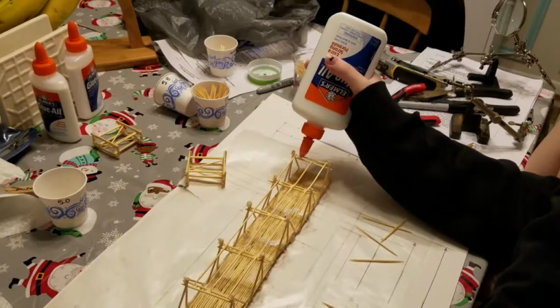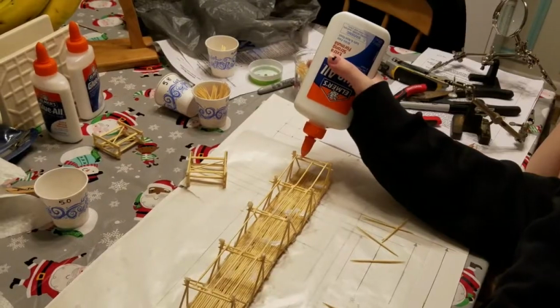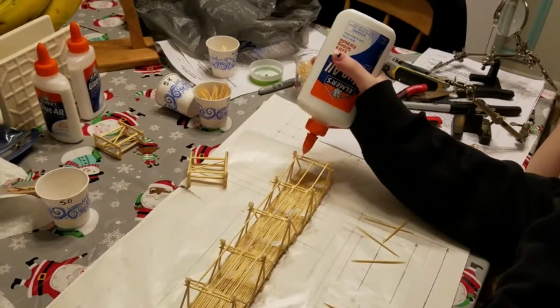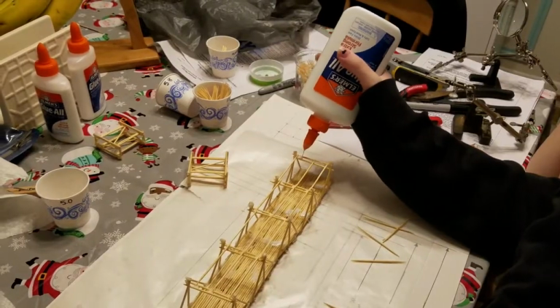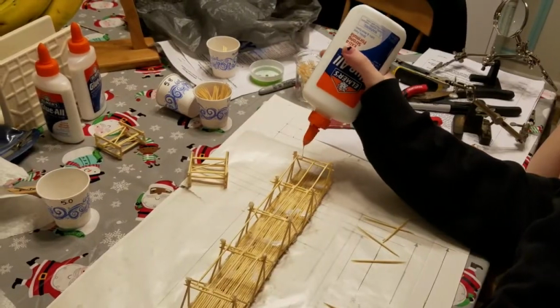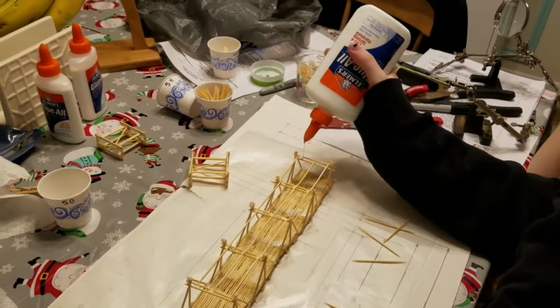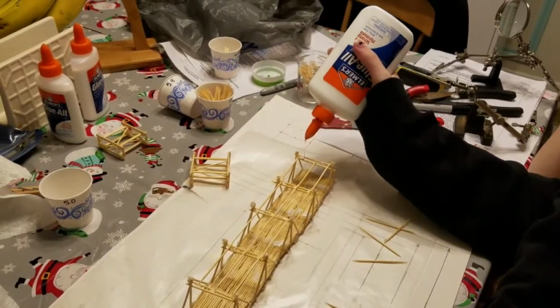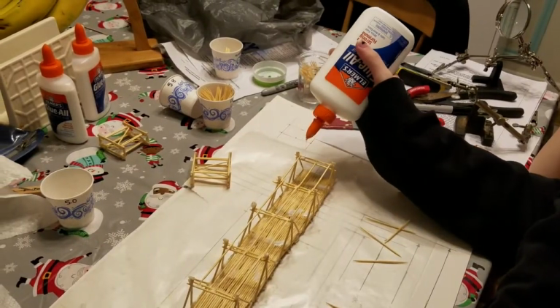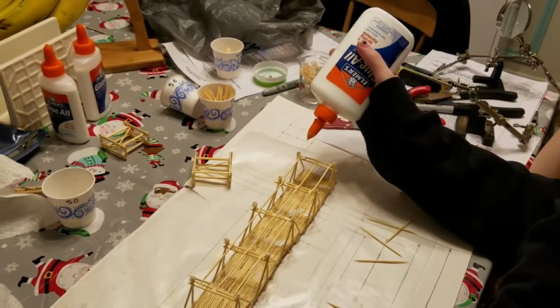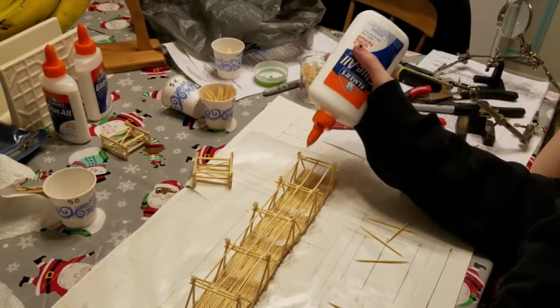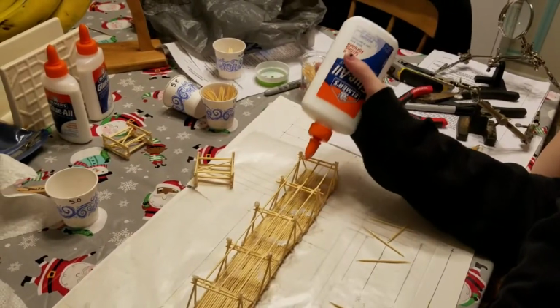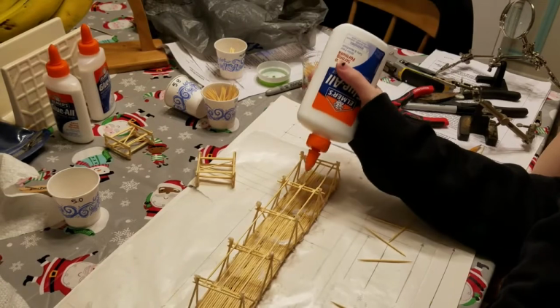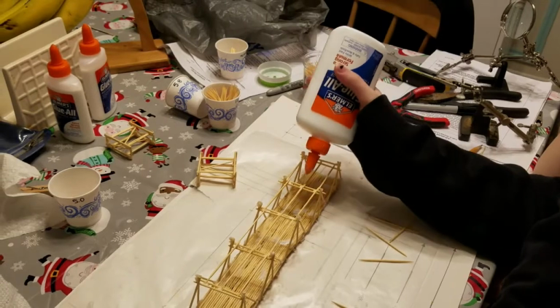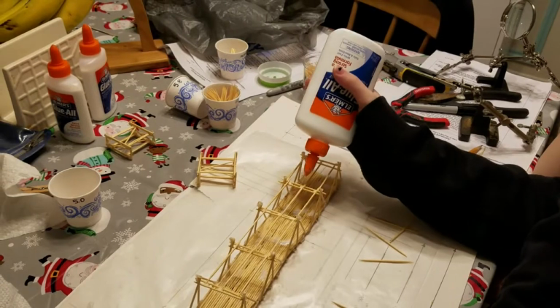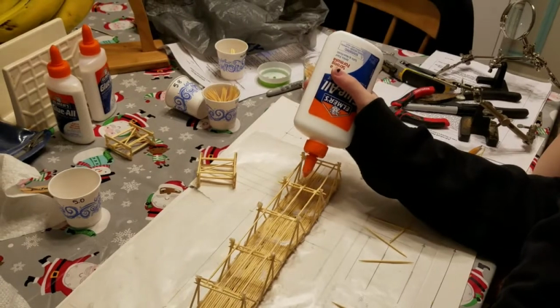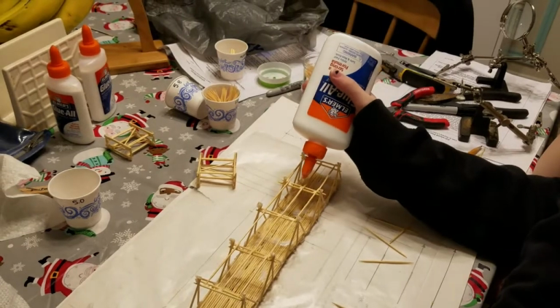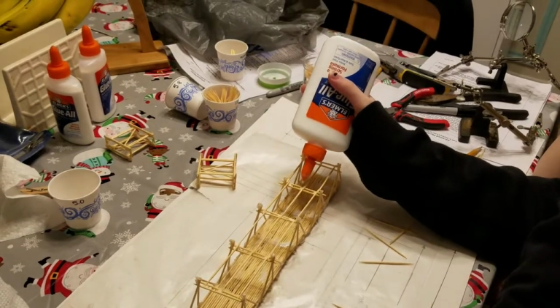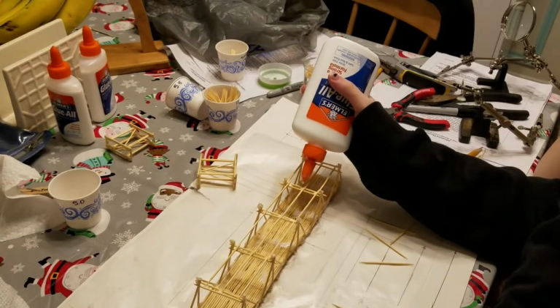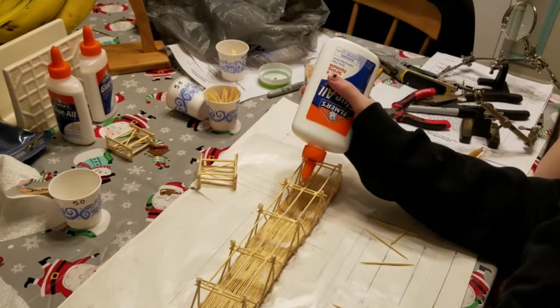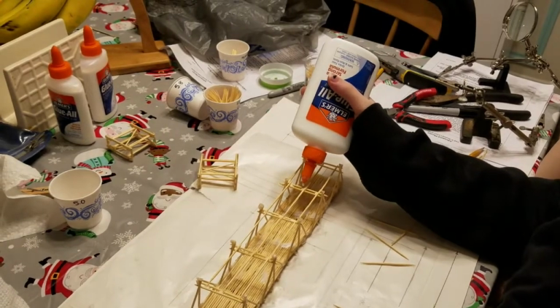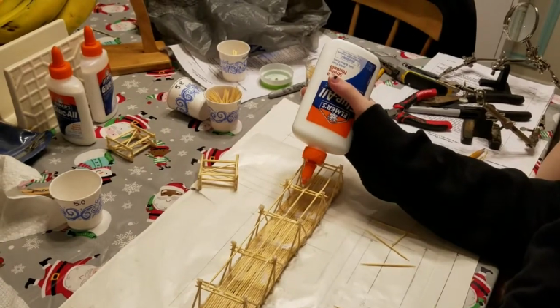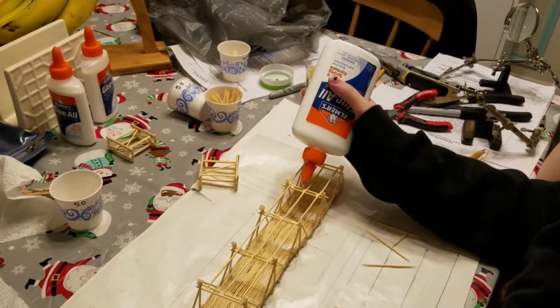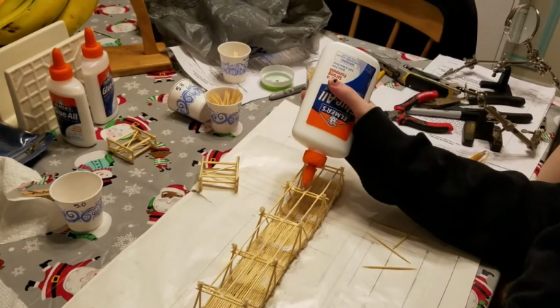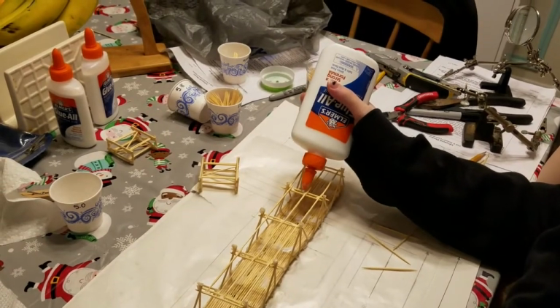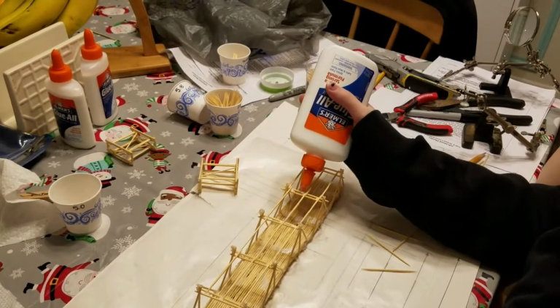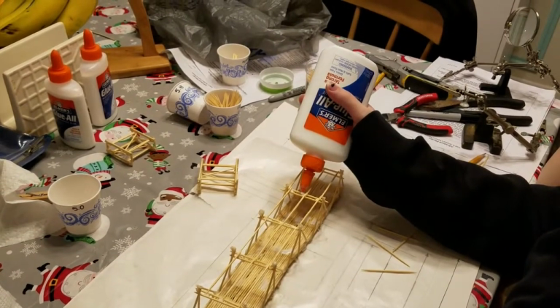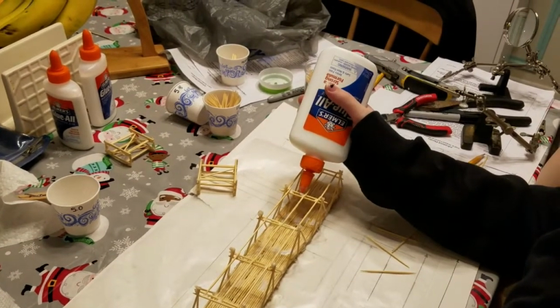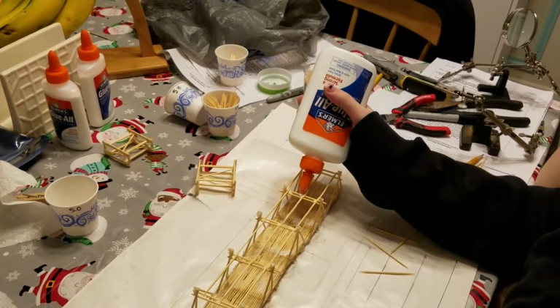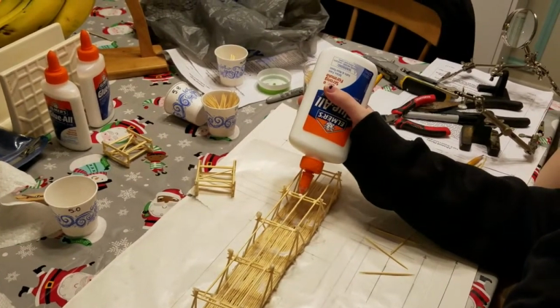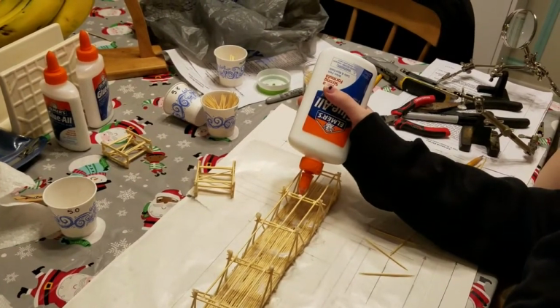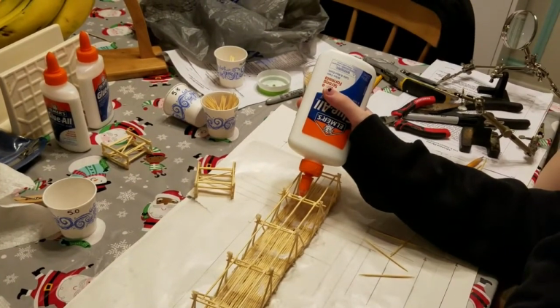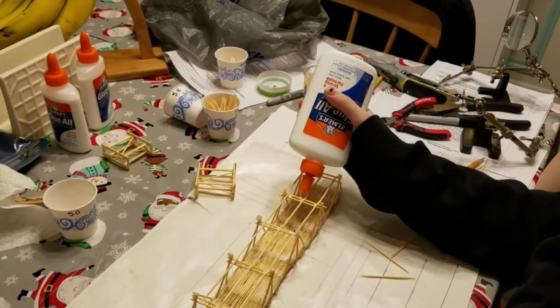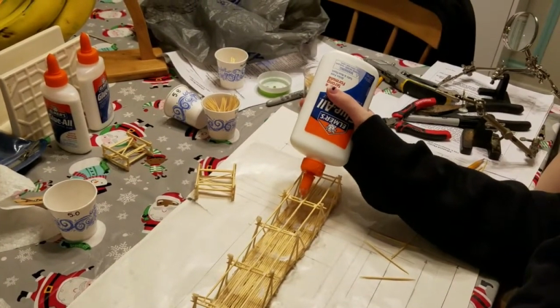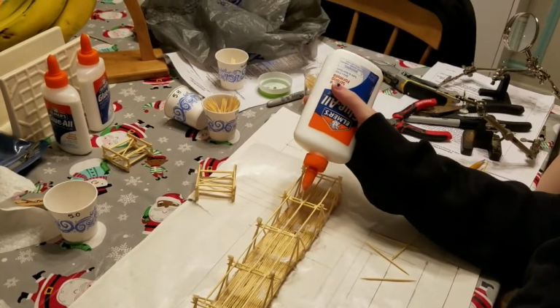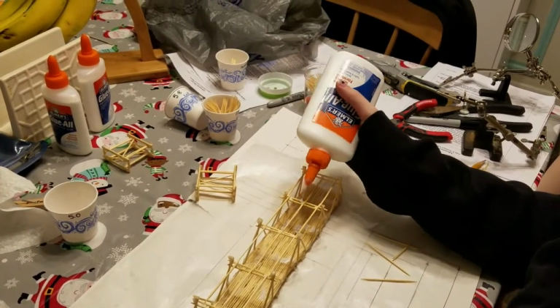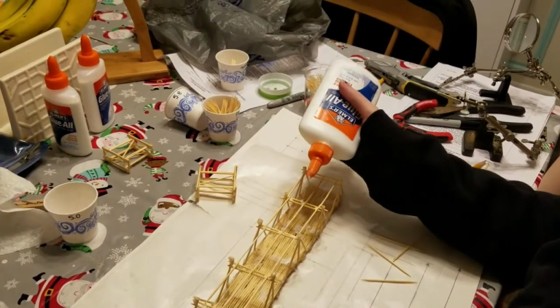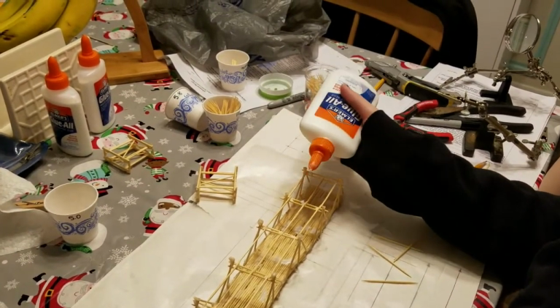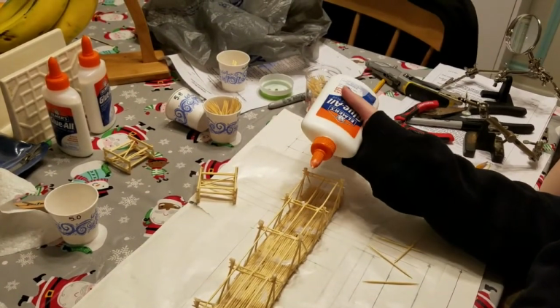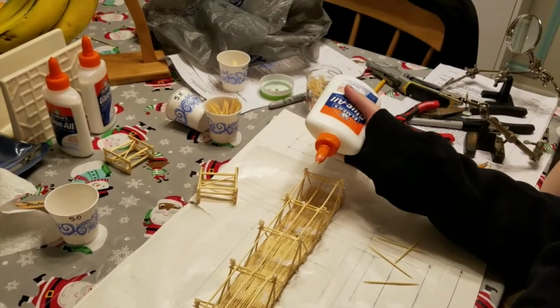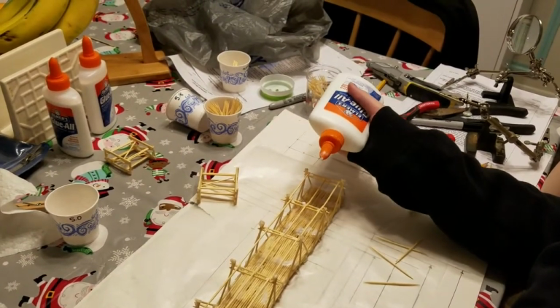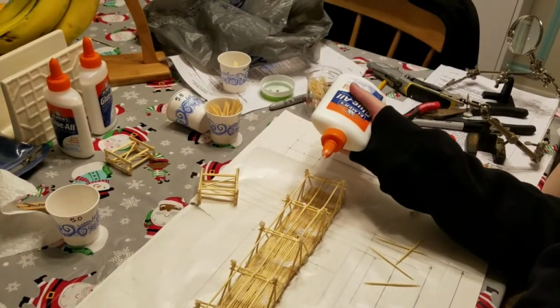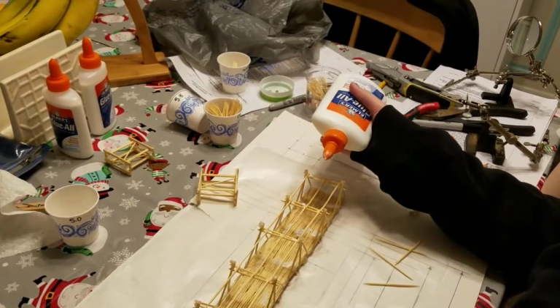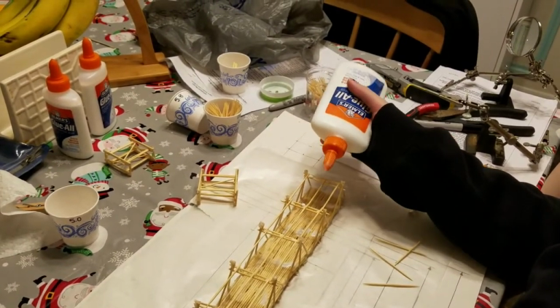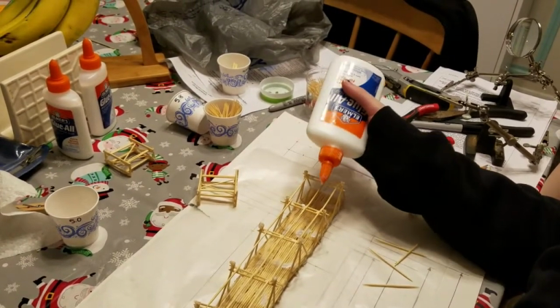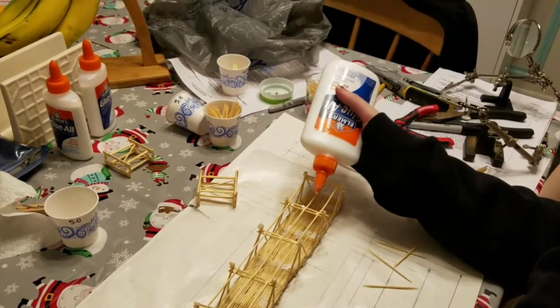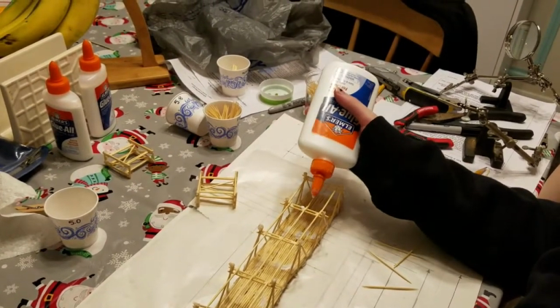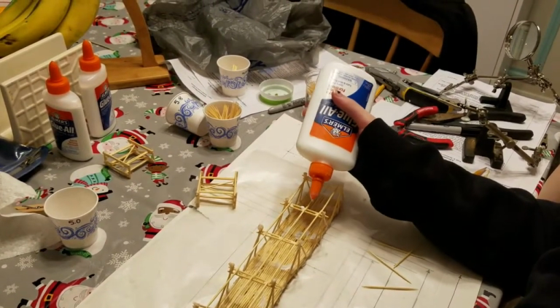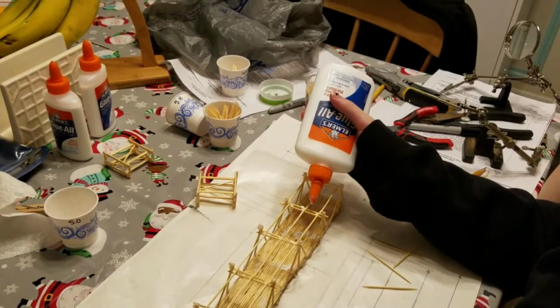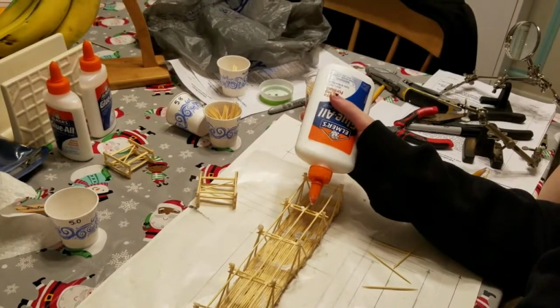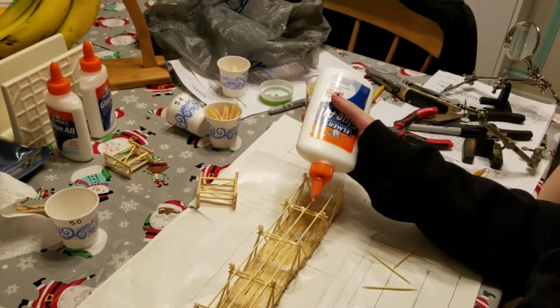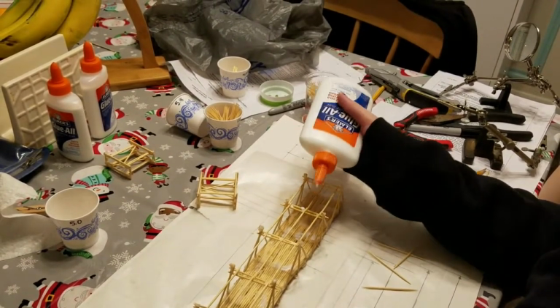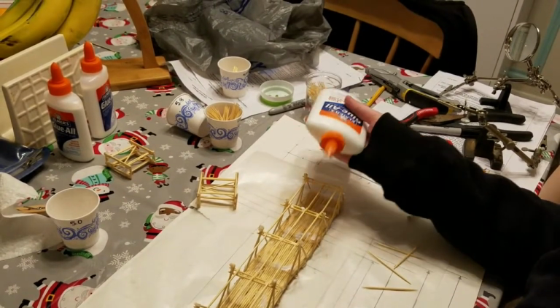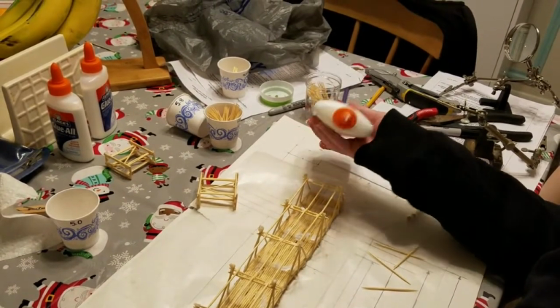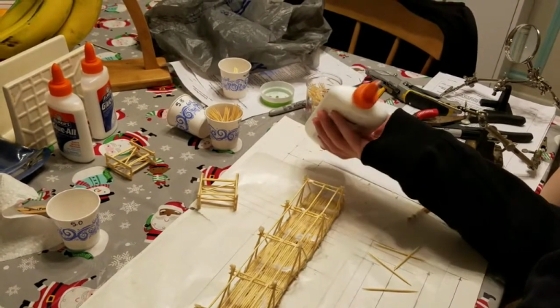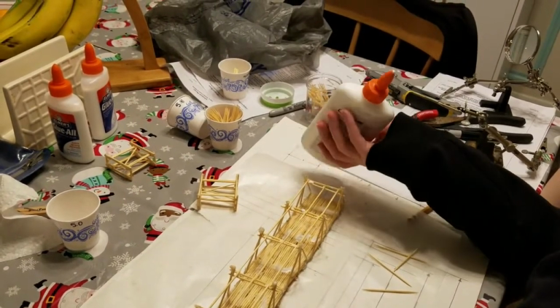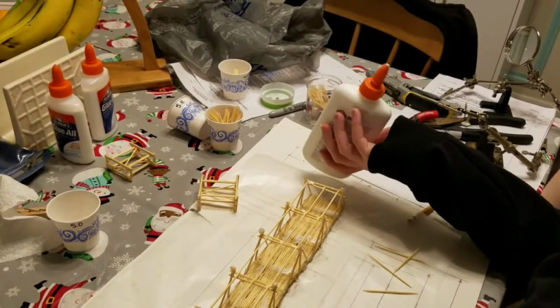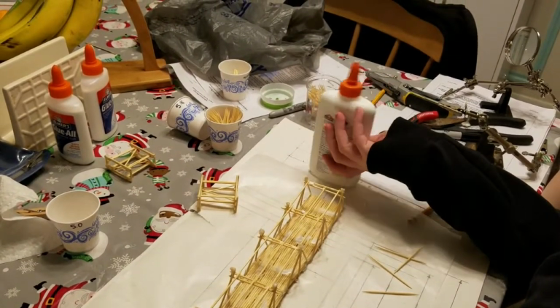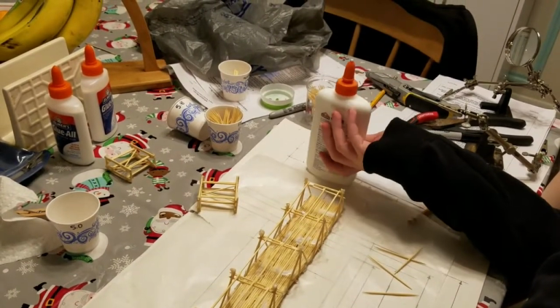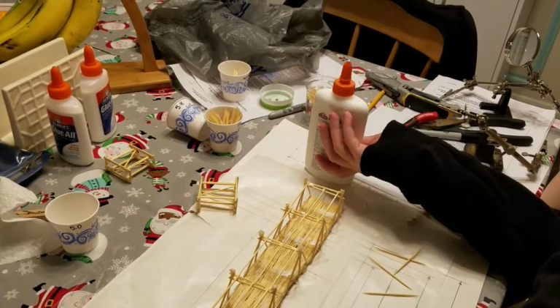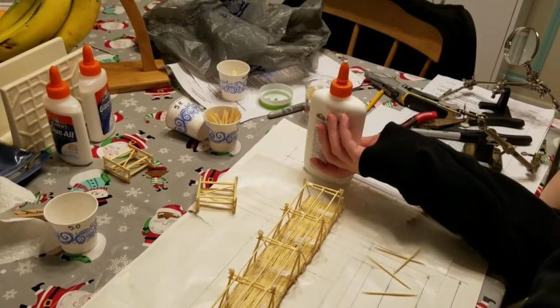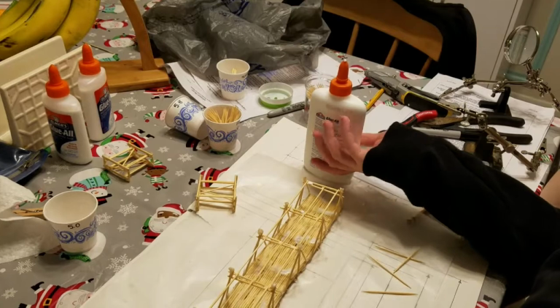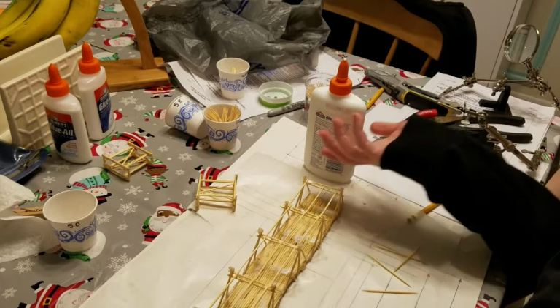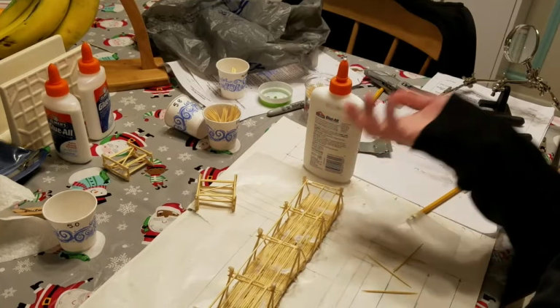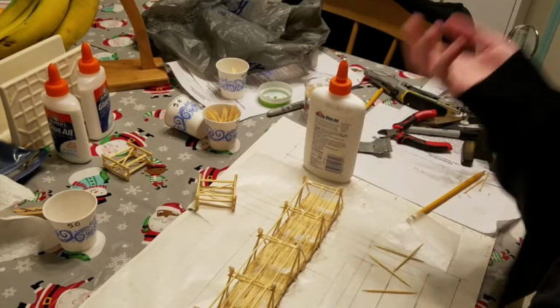In the final step, I added diagonal members to complete the triangular configuration for the top of the truss.